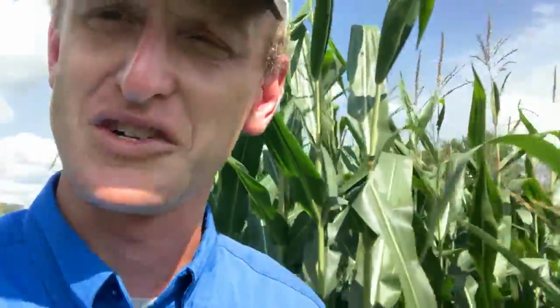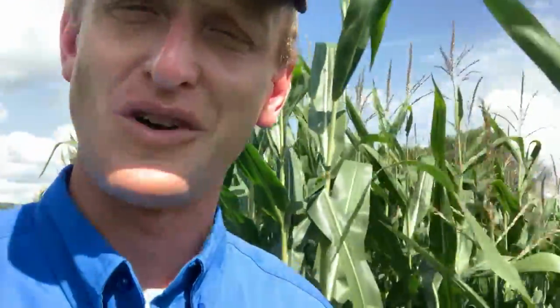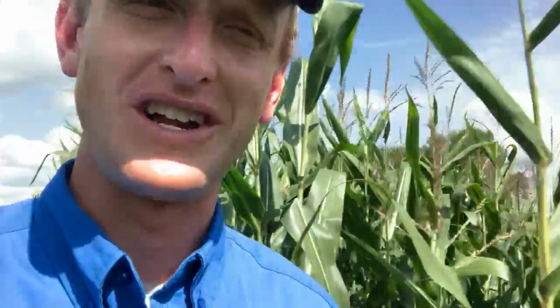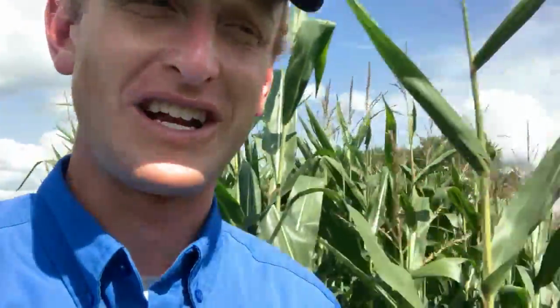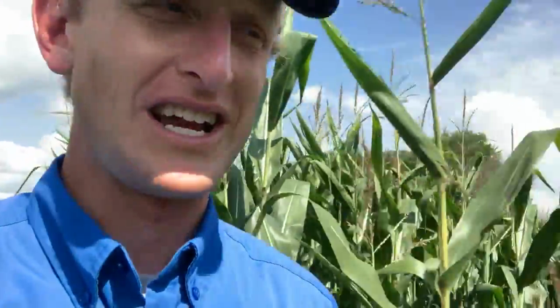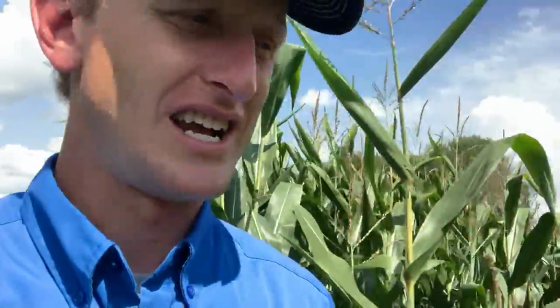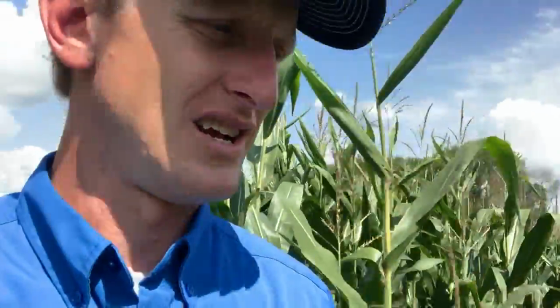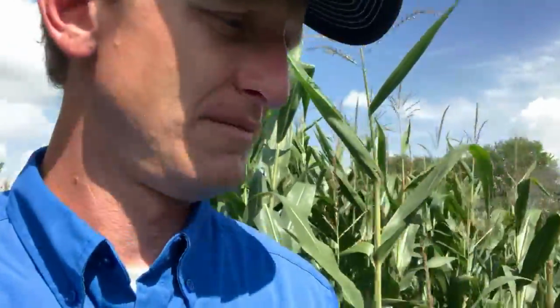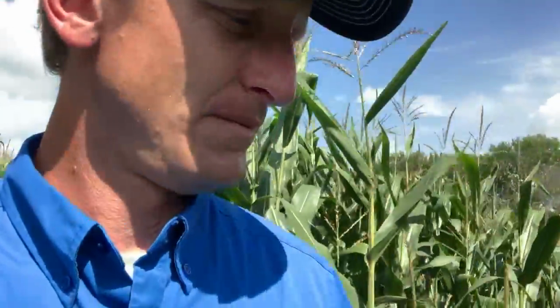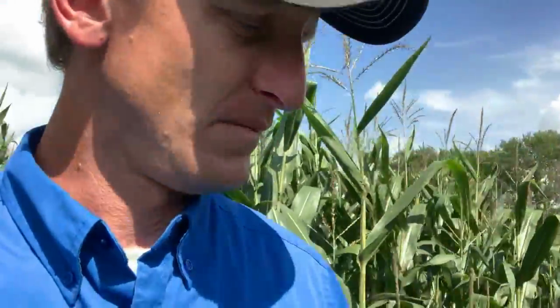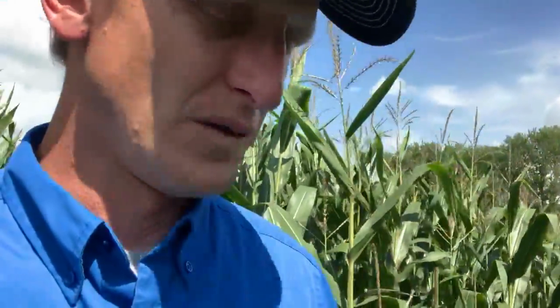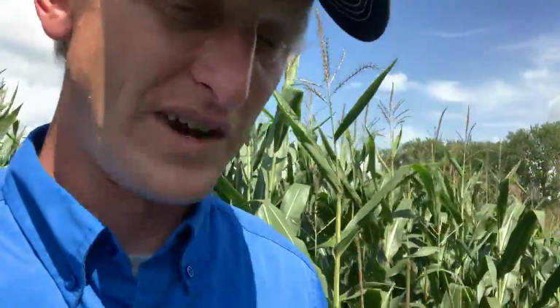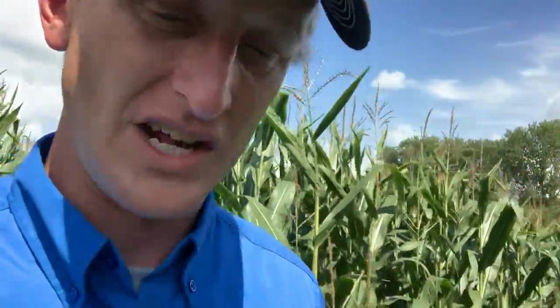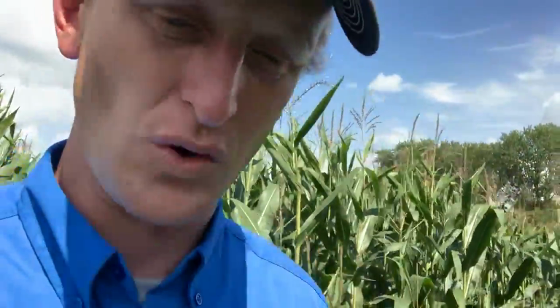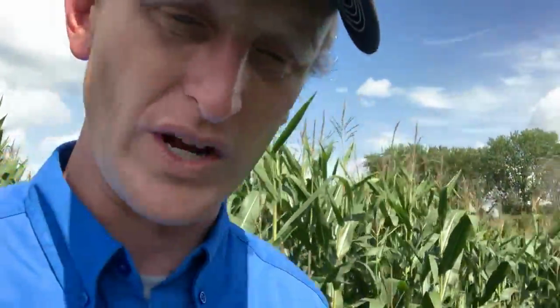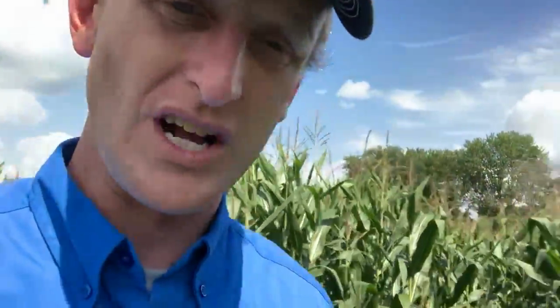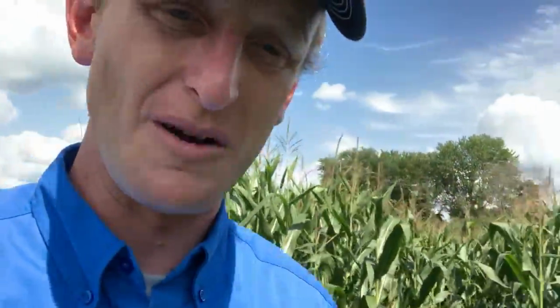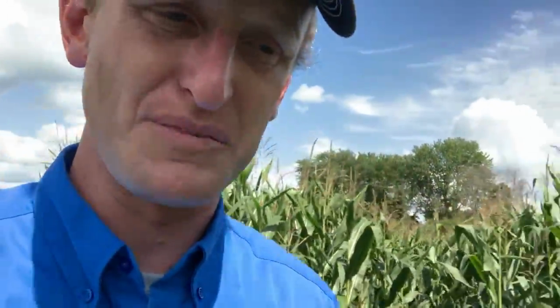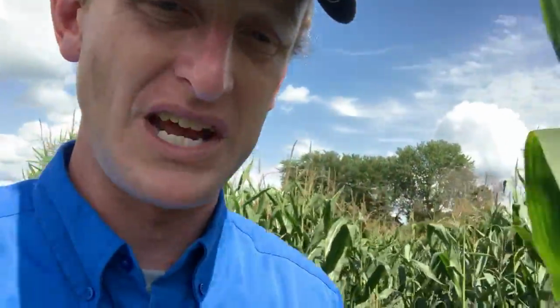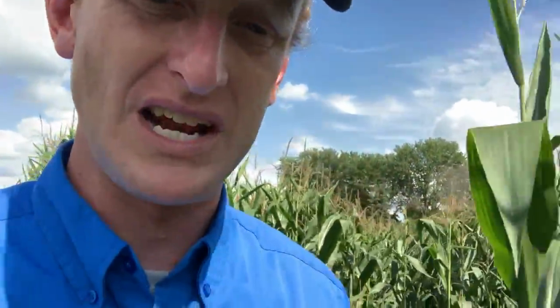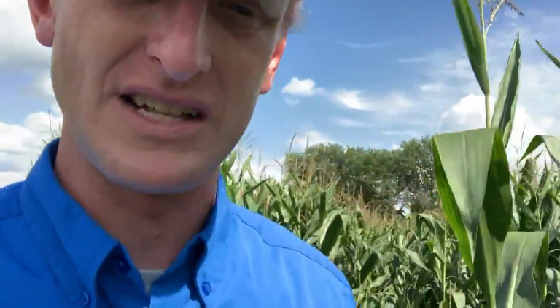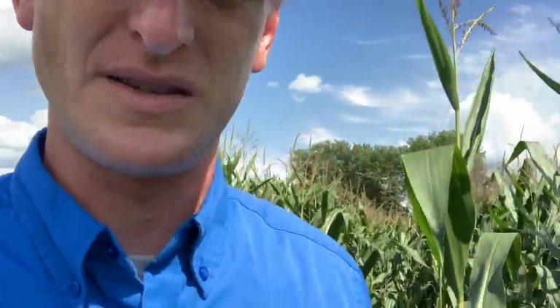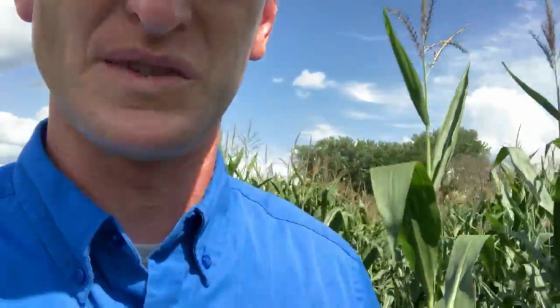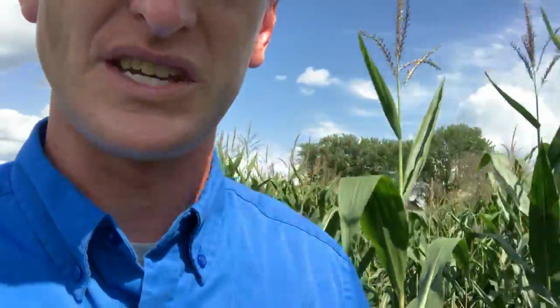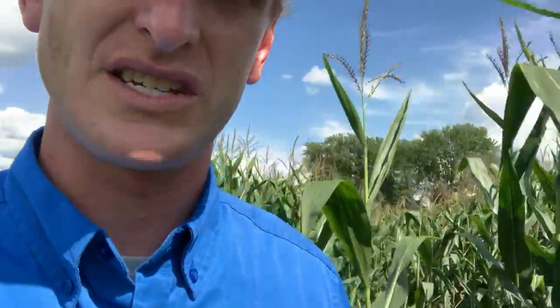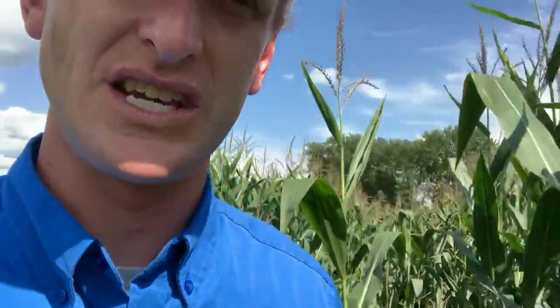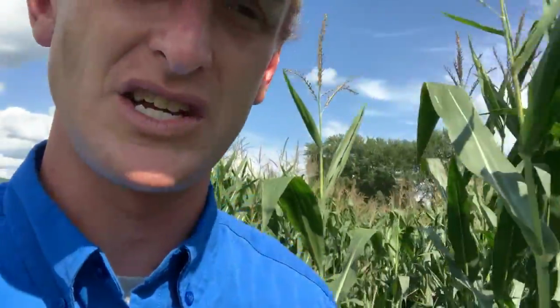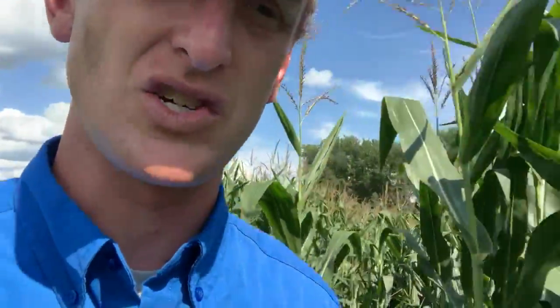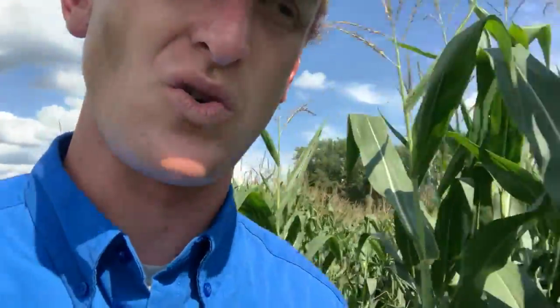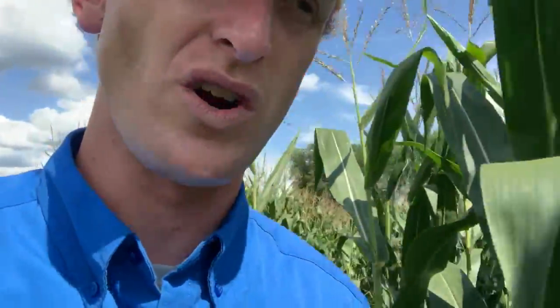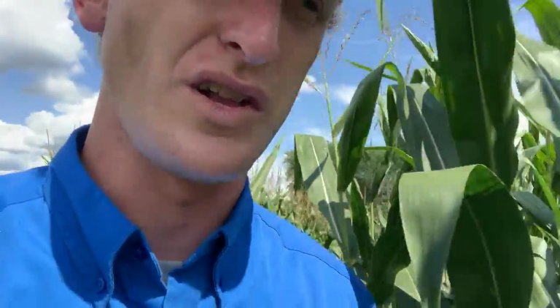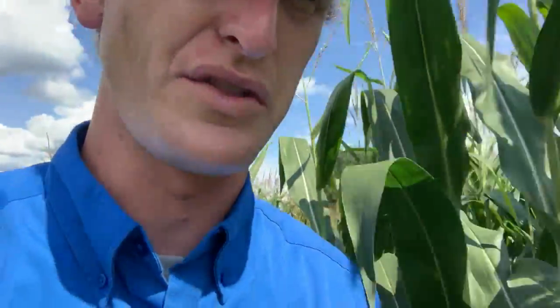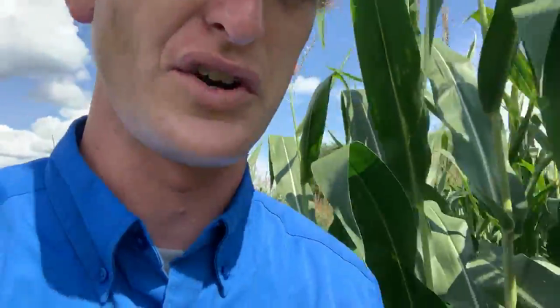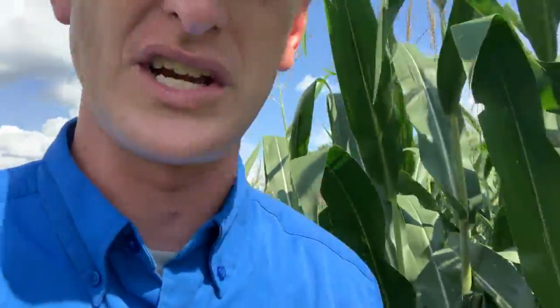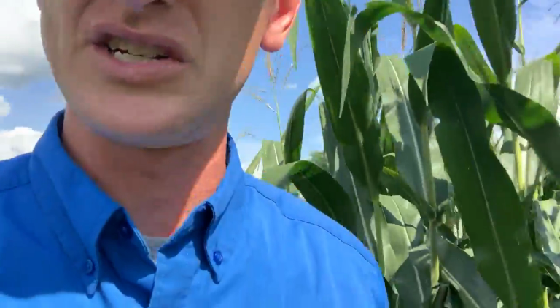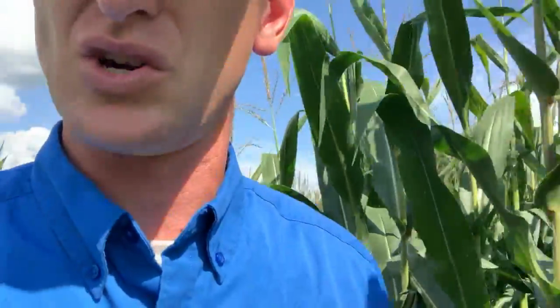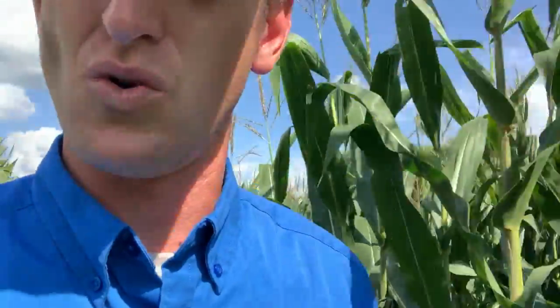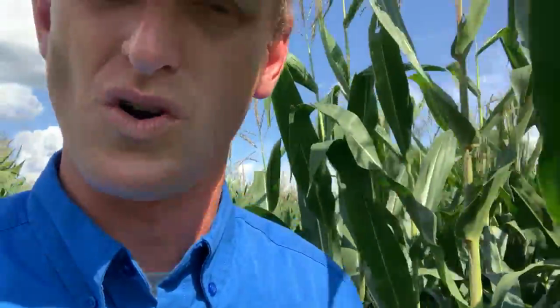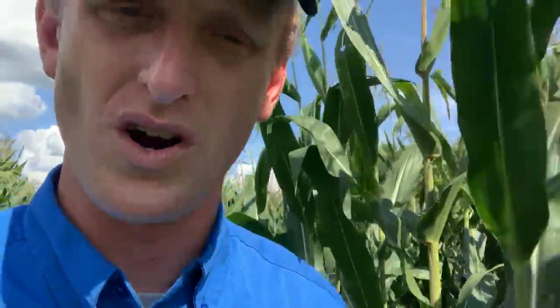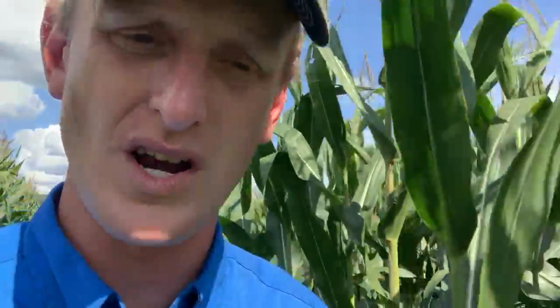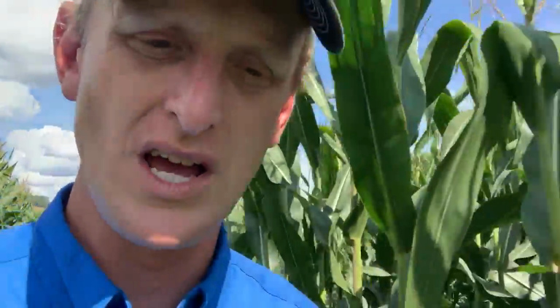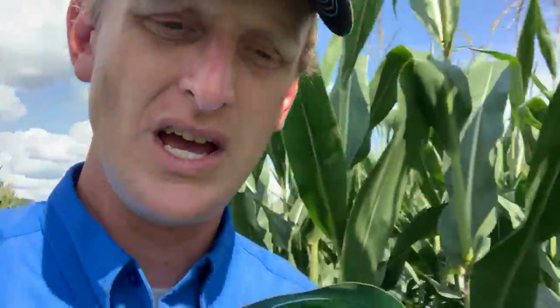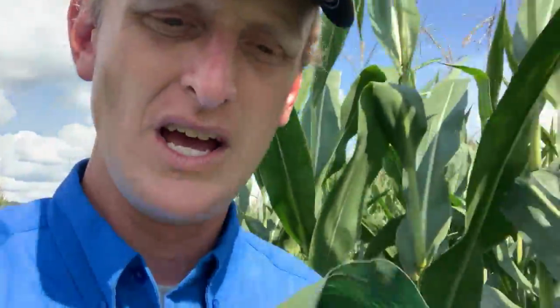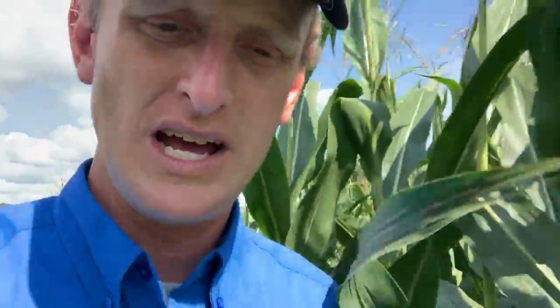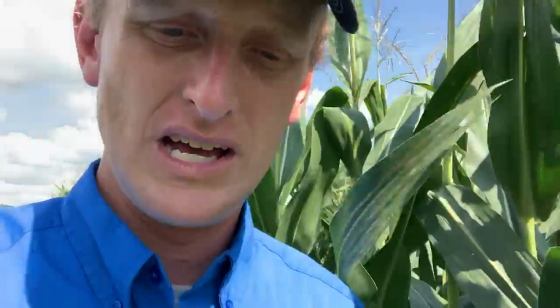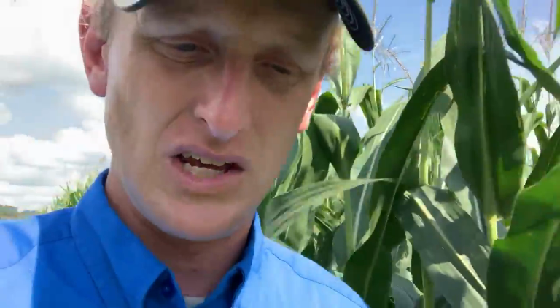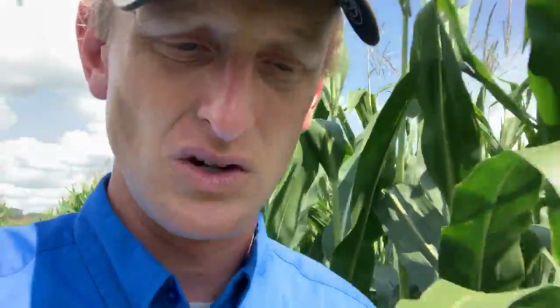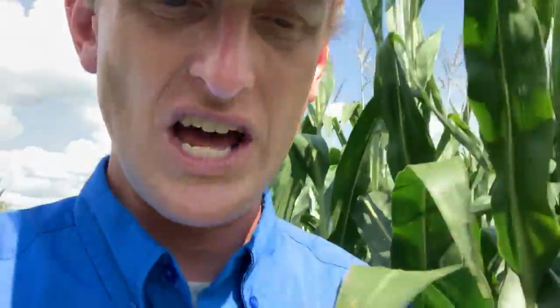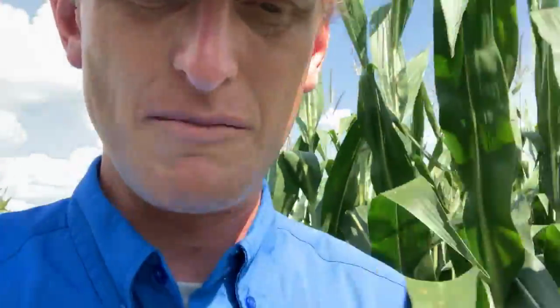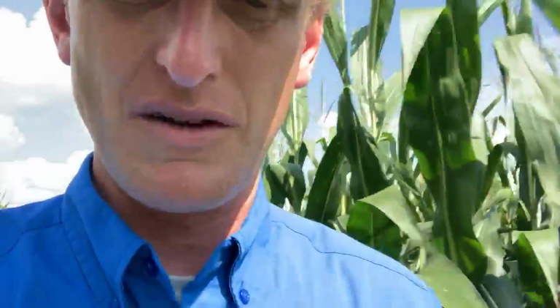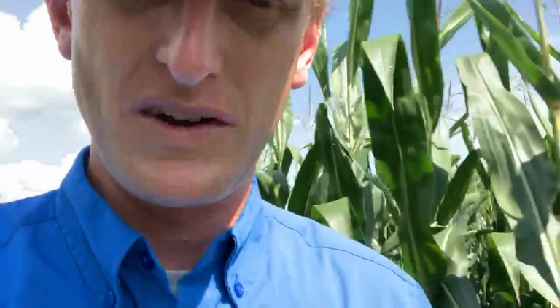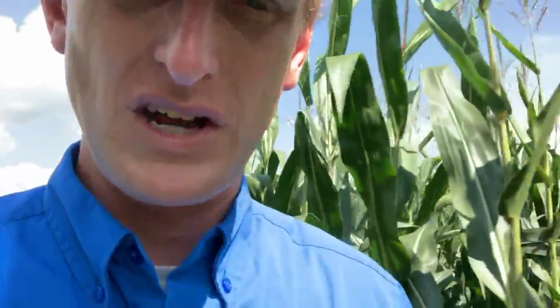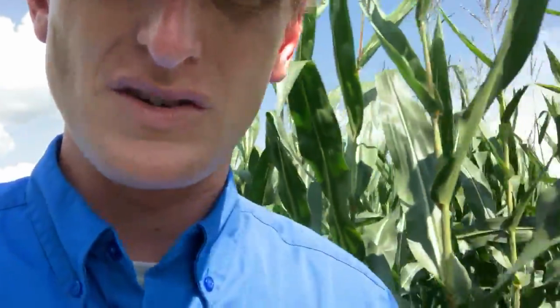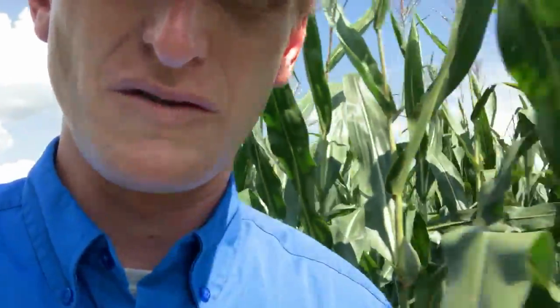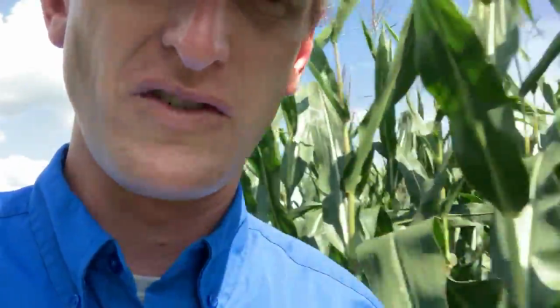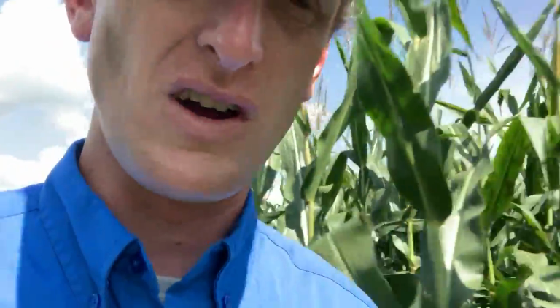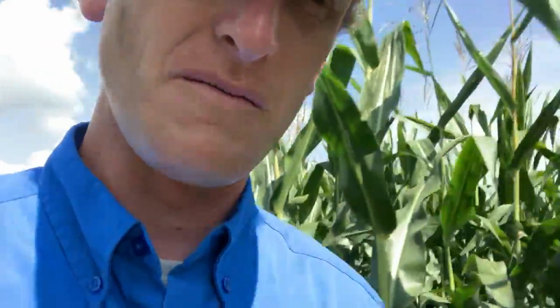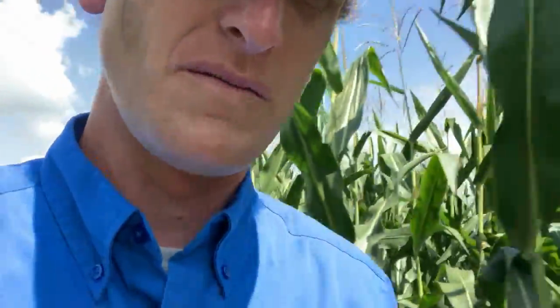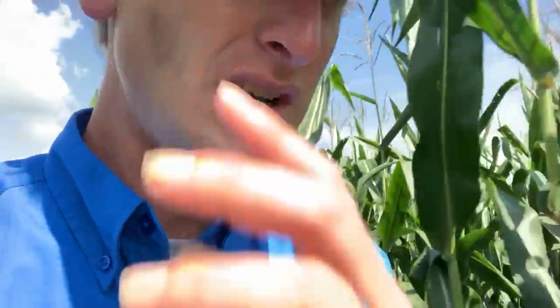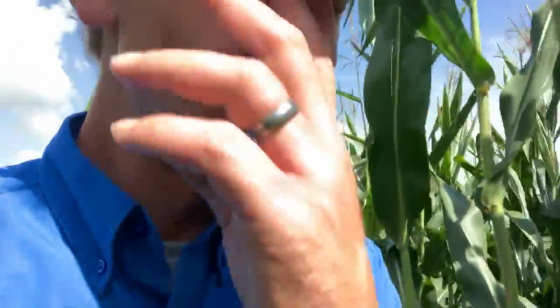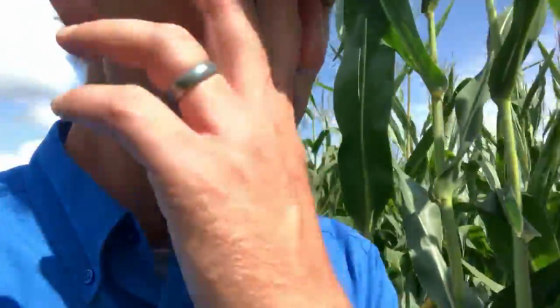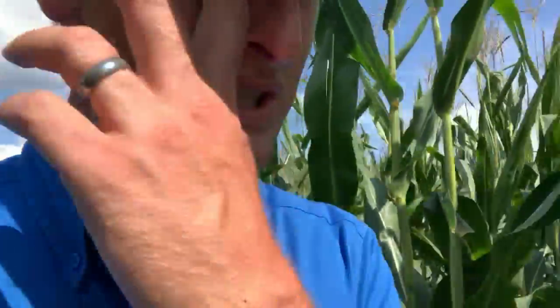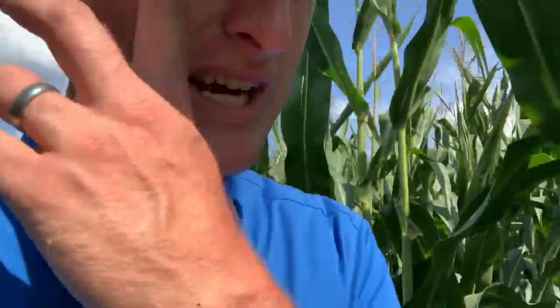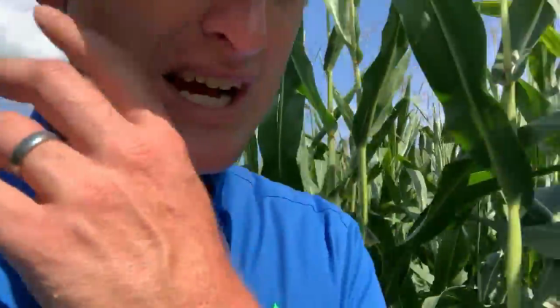I just wanted to provide a quick update on some 60-inch corn and 30-inch corn. You know, a lot of my videos are from Wisconsin.